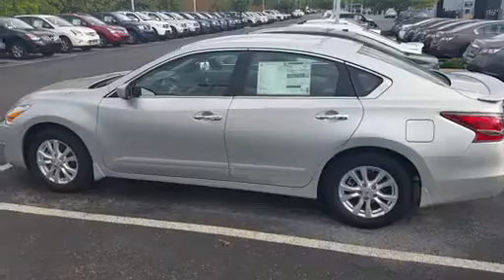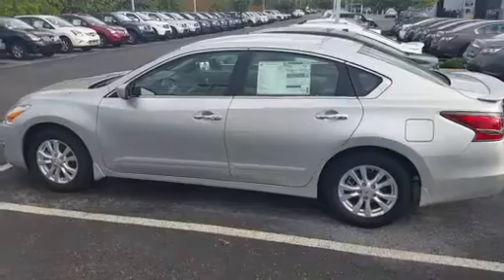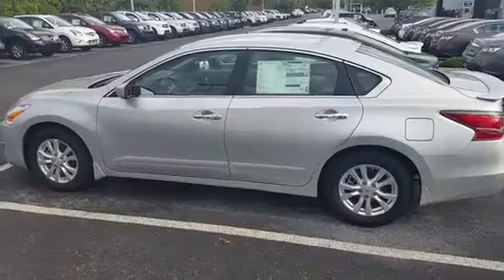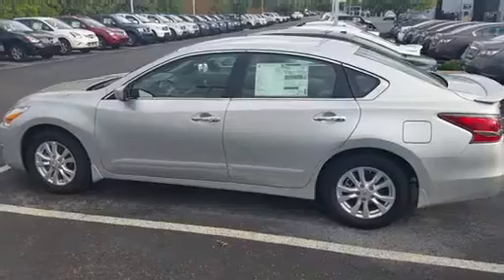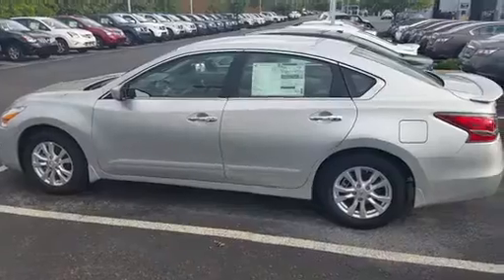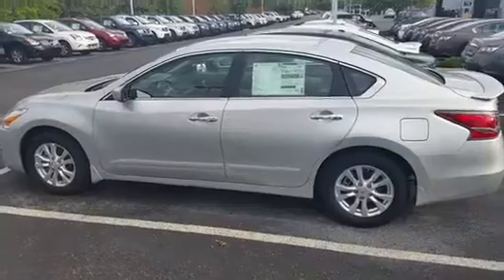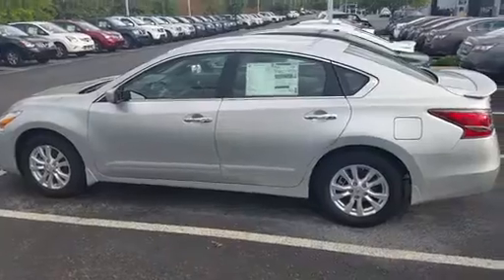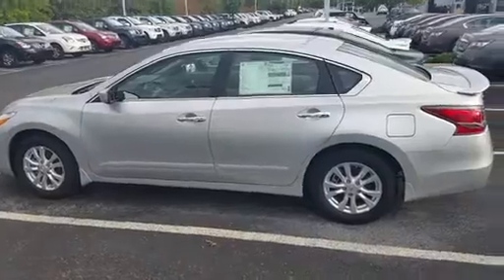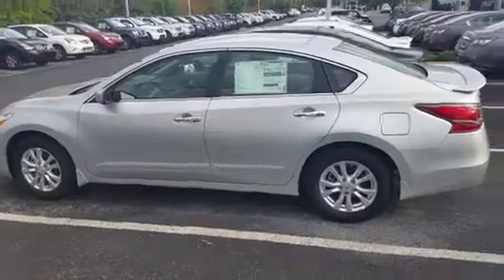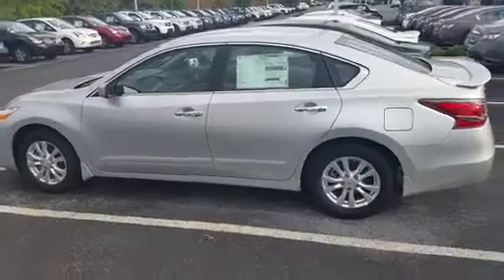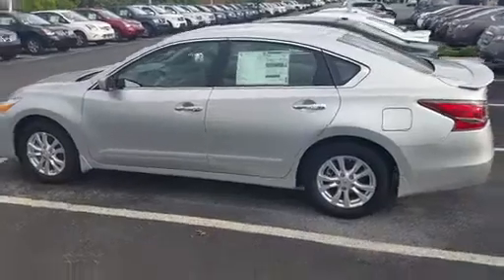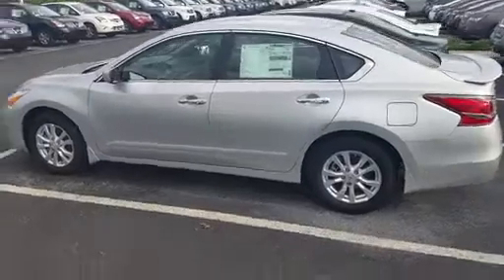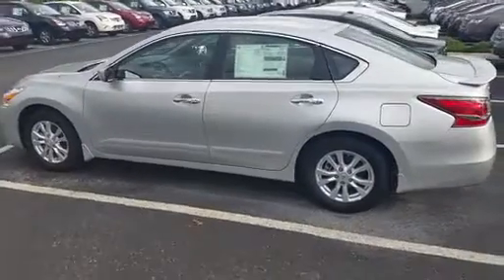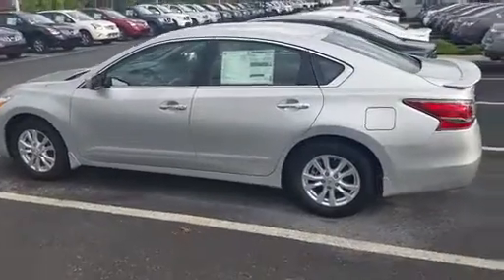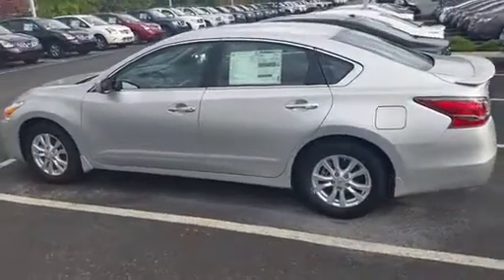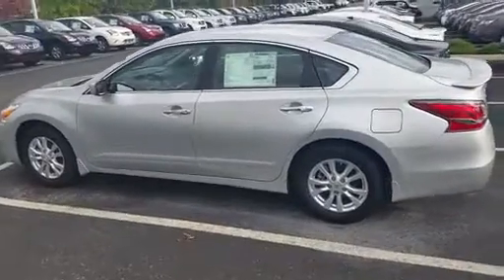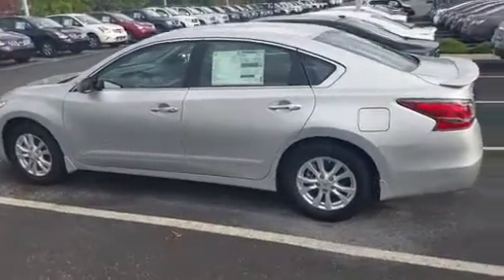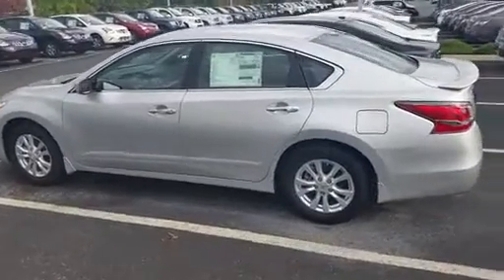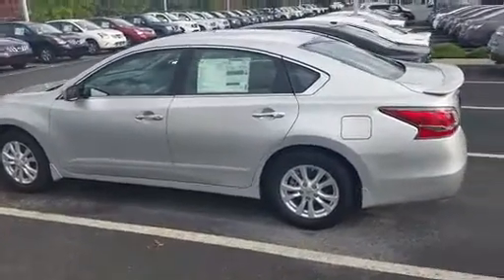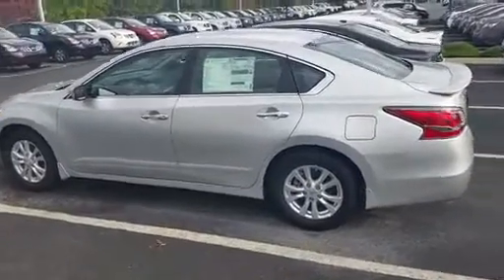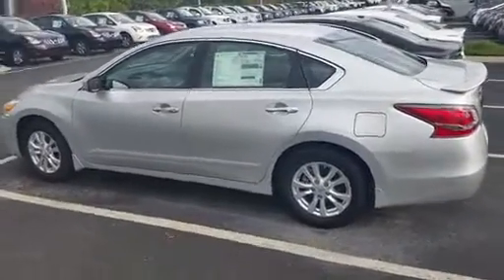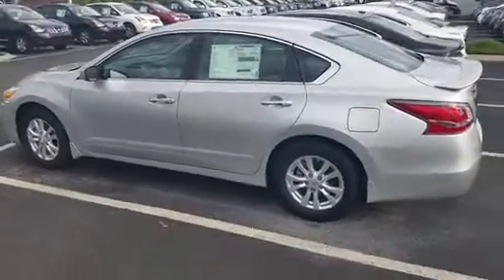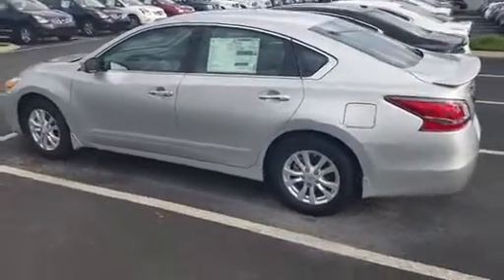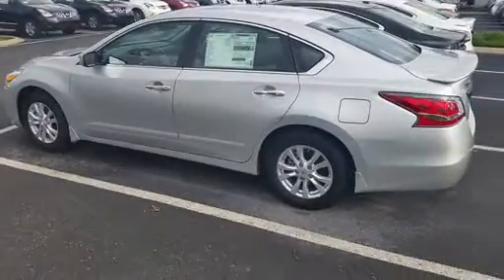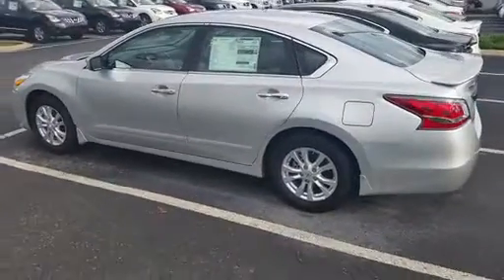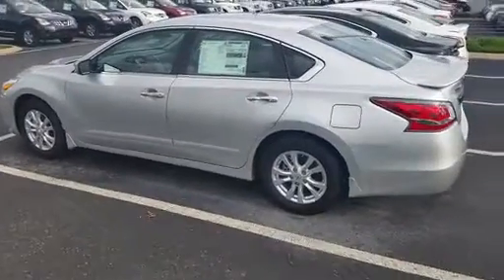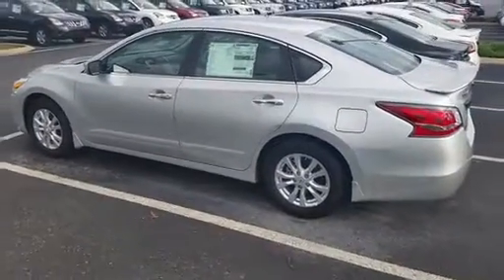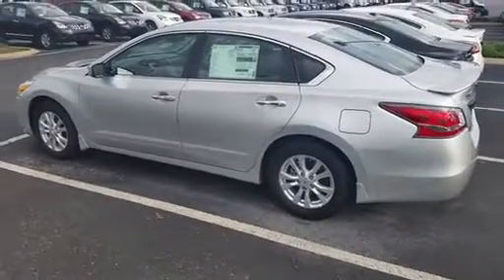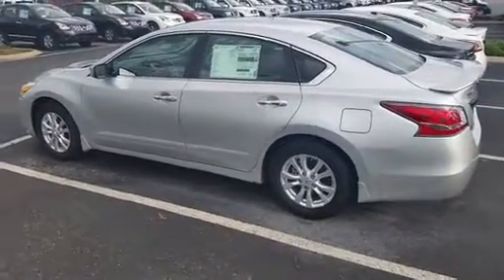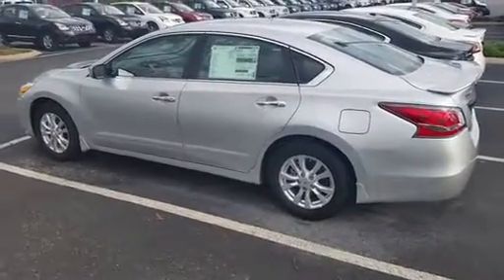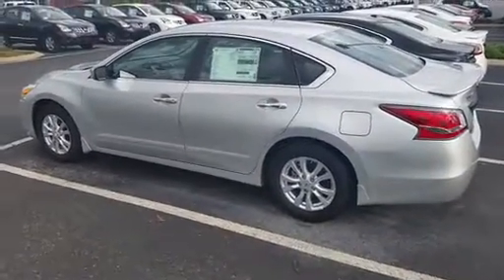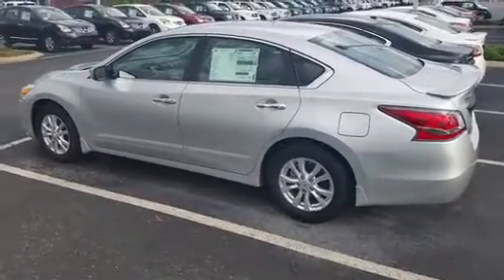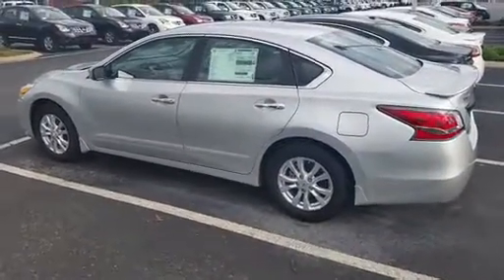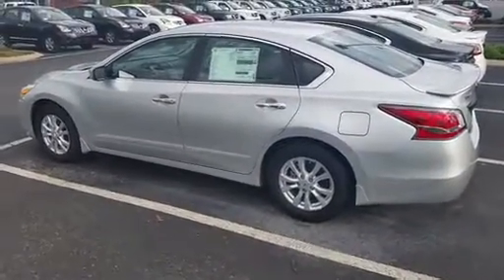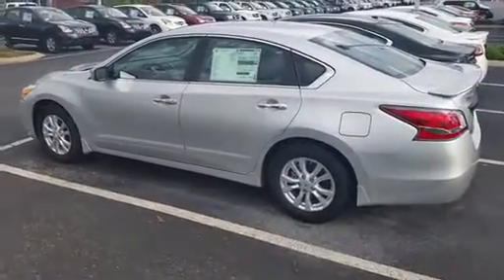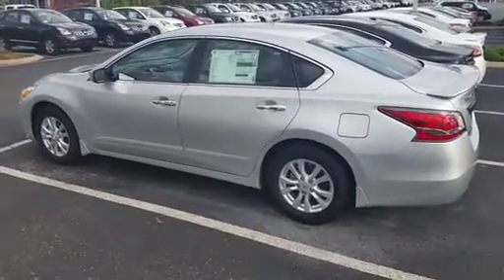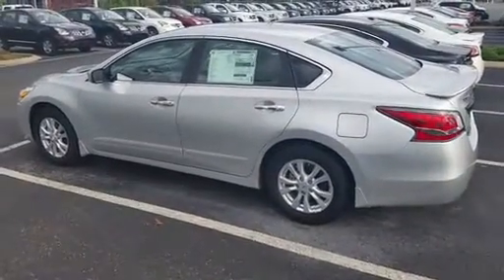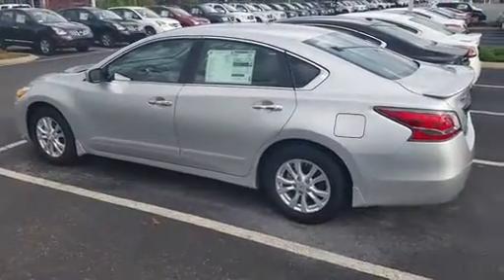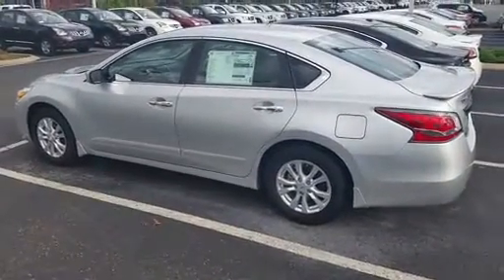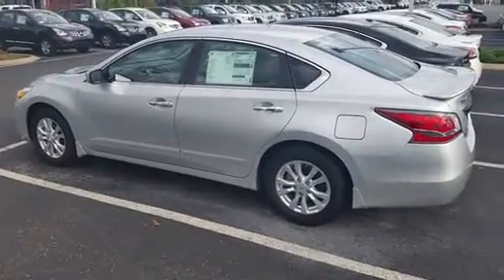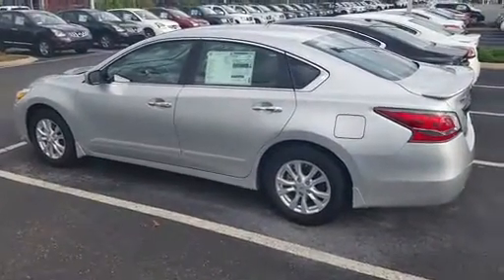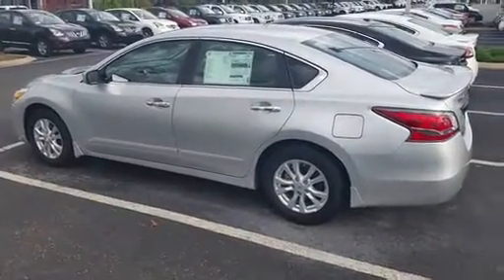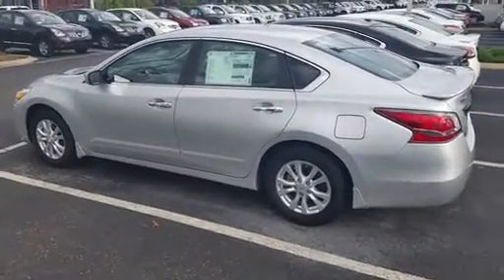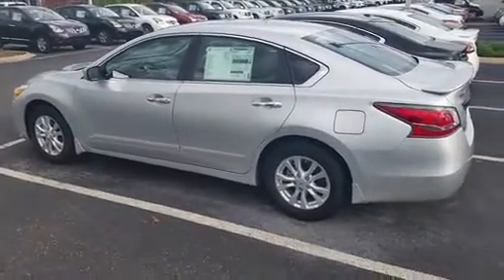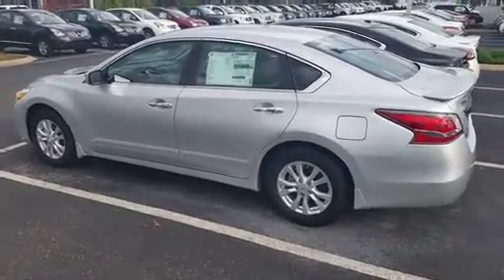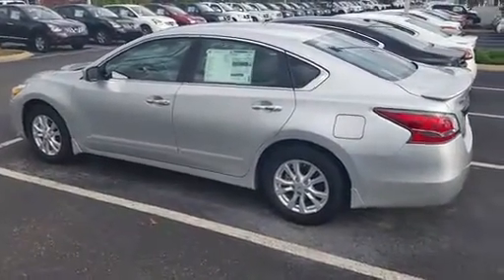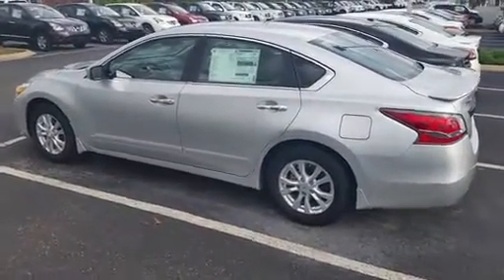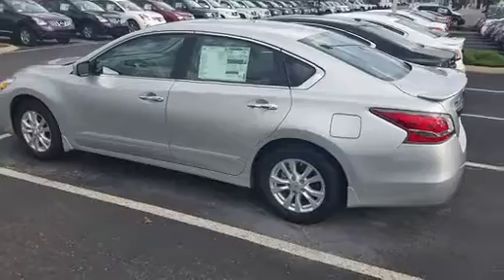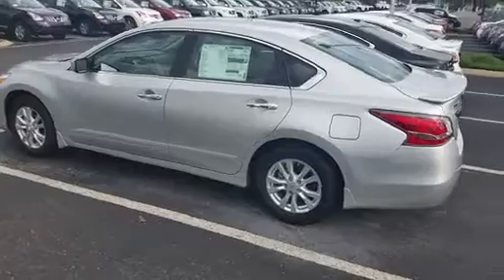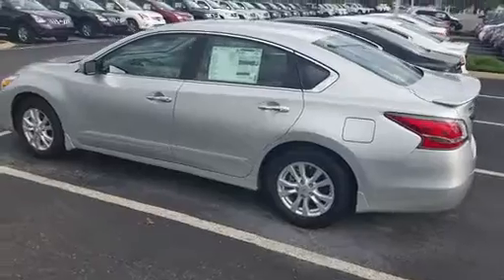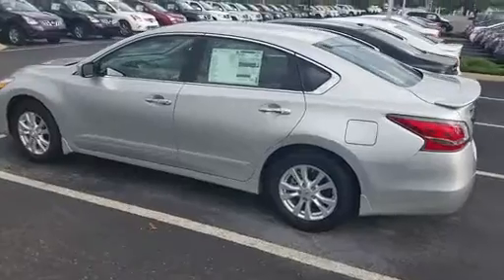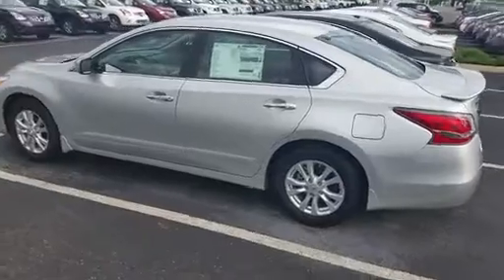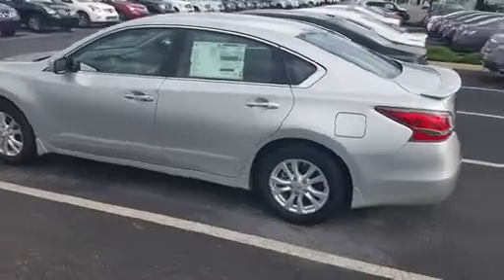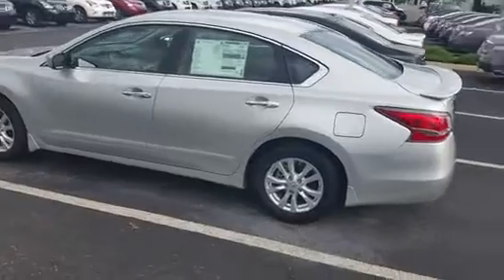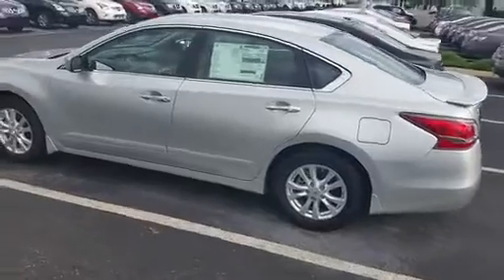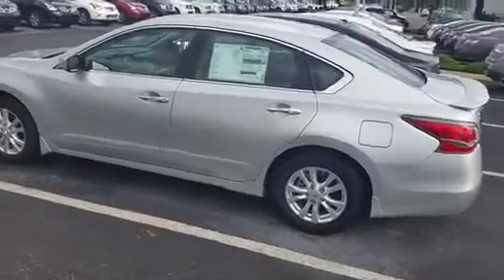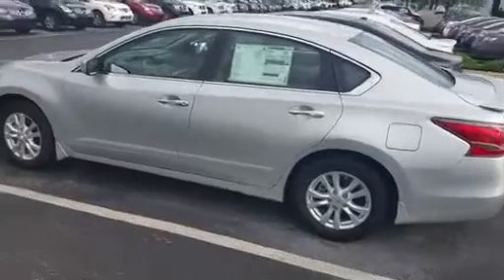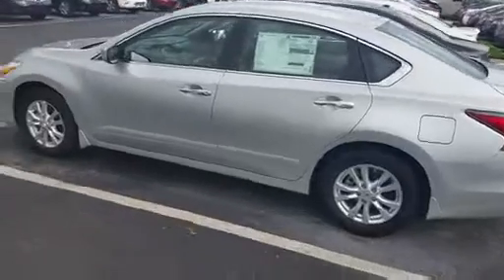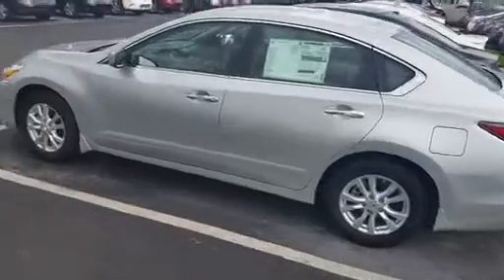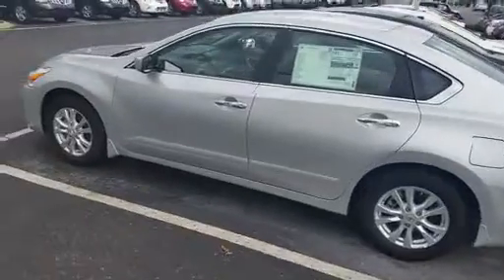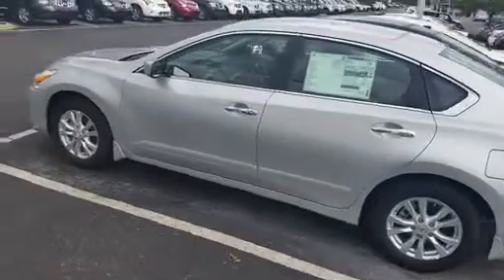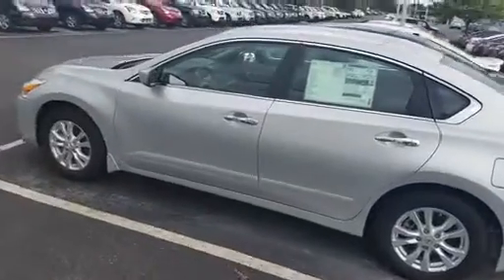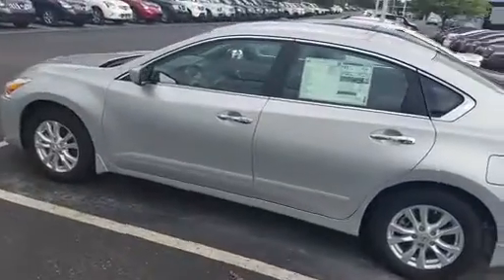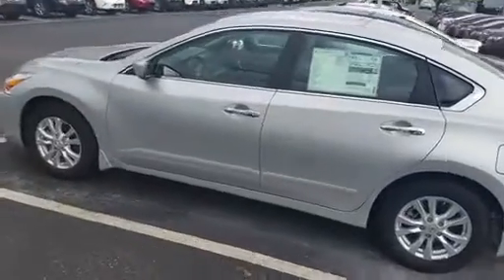Hi Ms. McCain, this is Jeff at Newton Nissan. I wanted to go ahead and show you one of the vehicles we are looking at online.